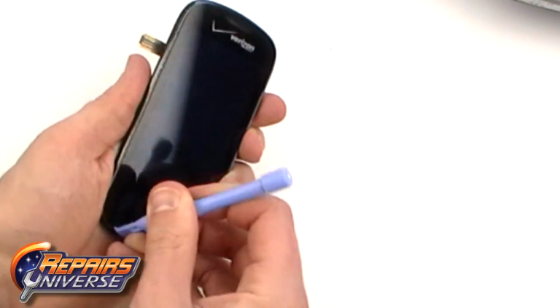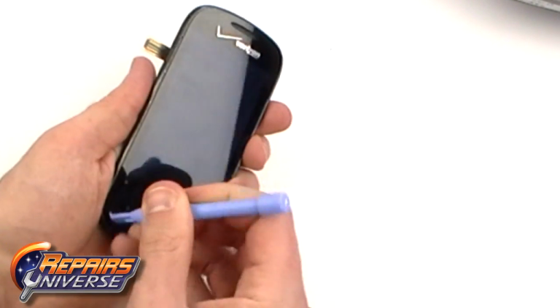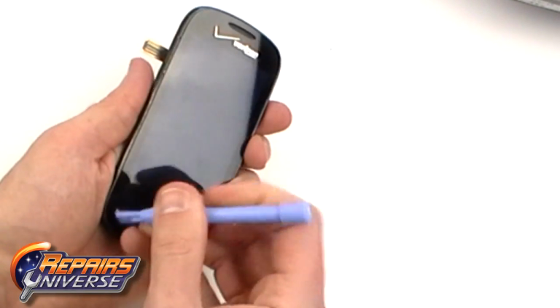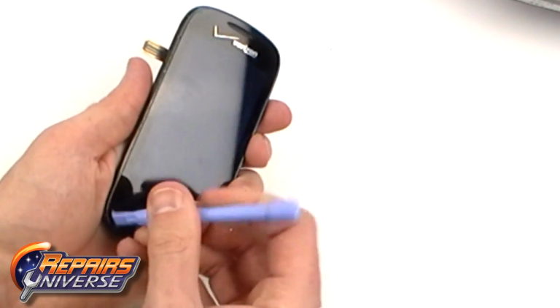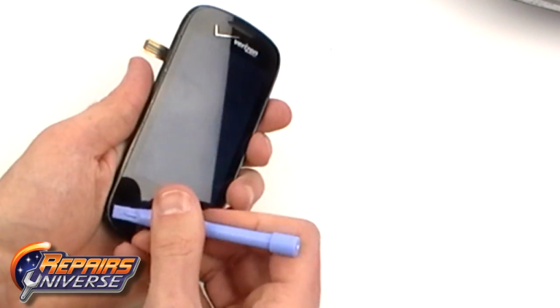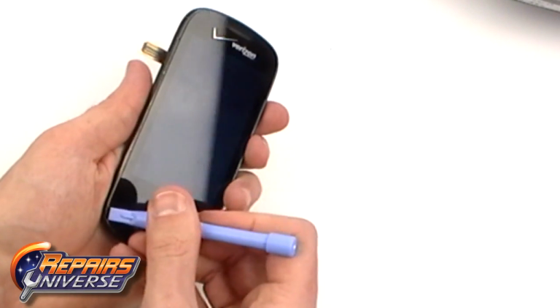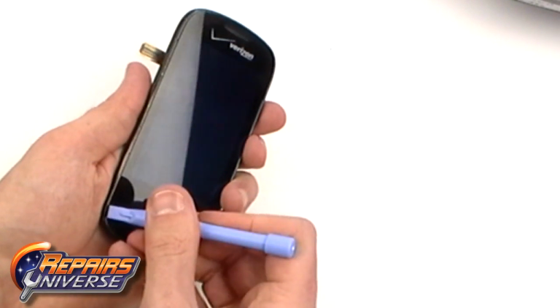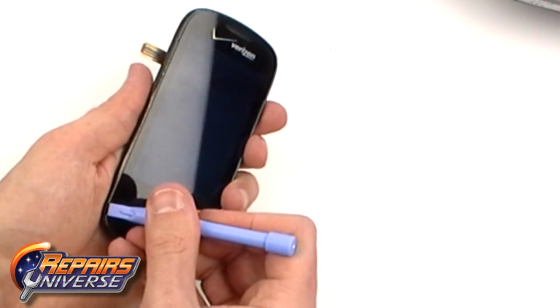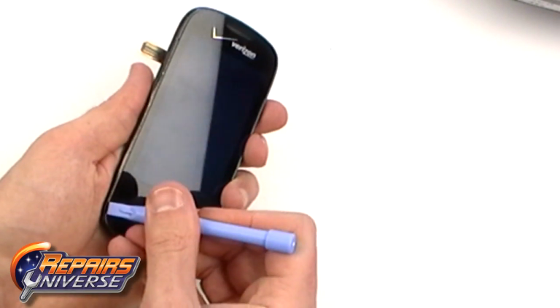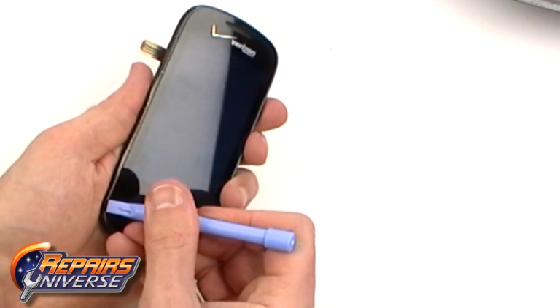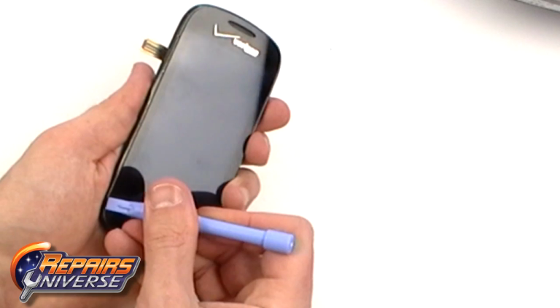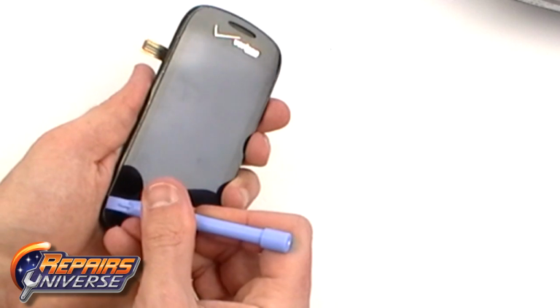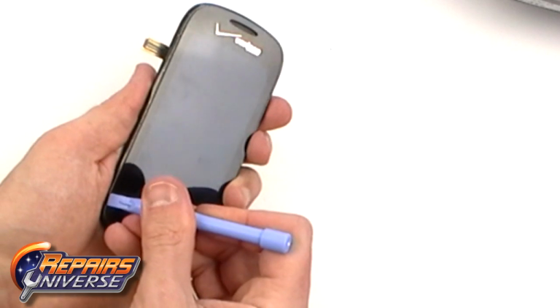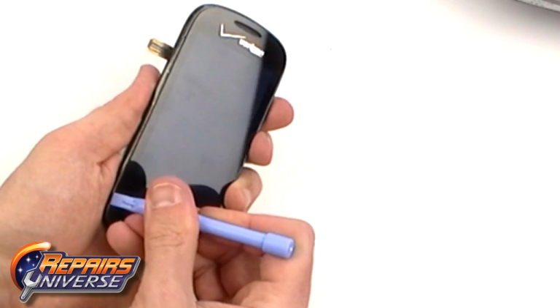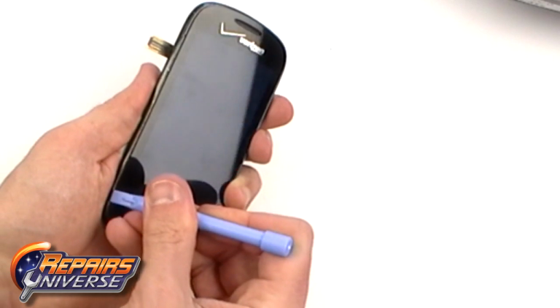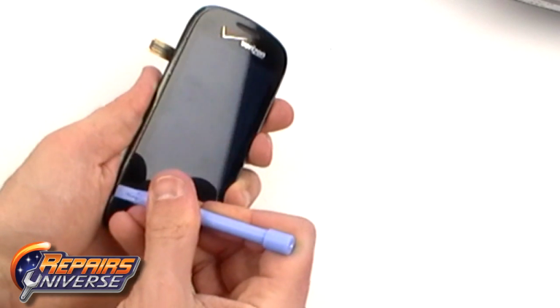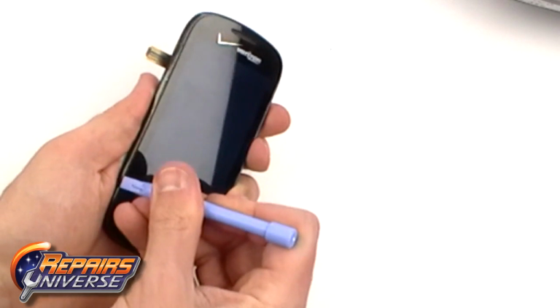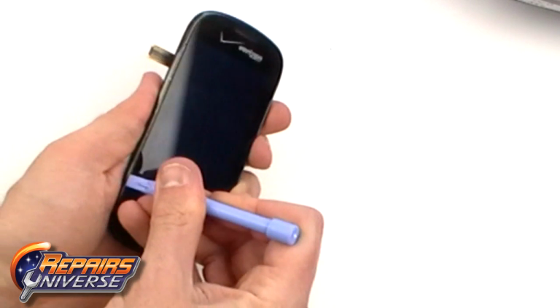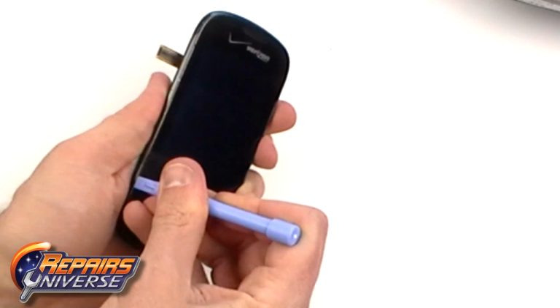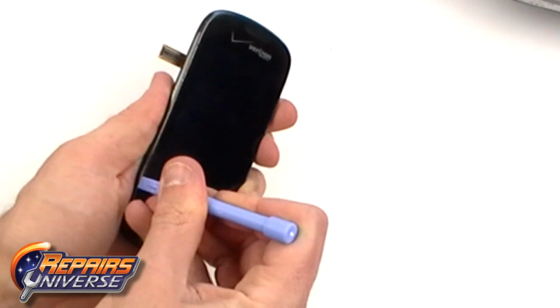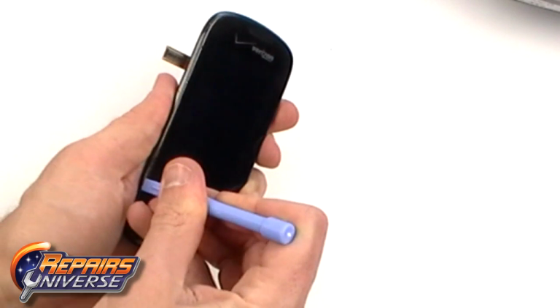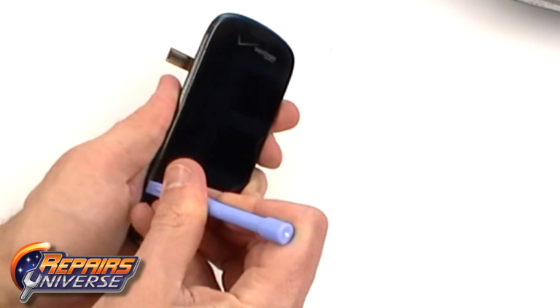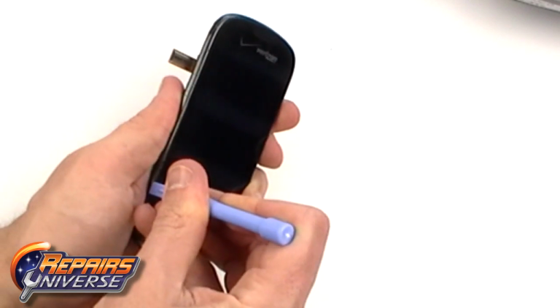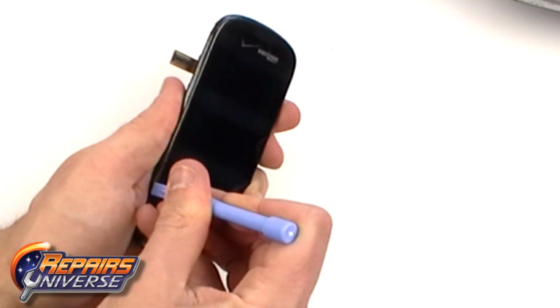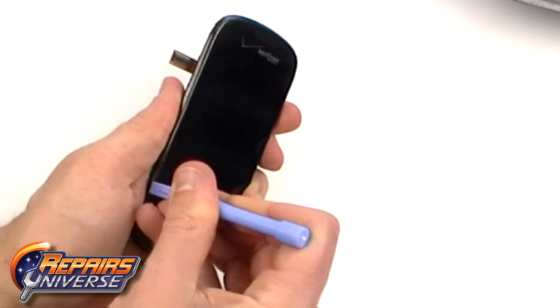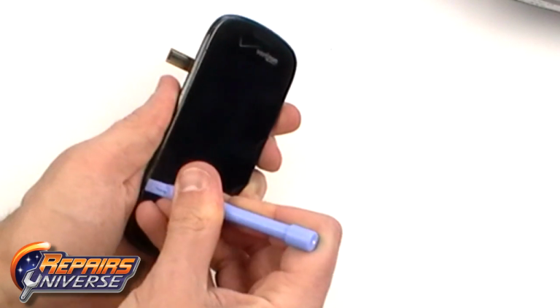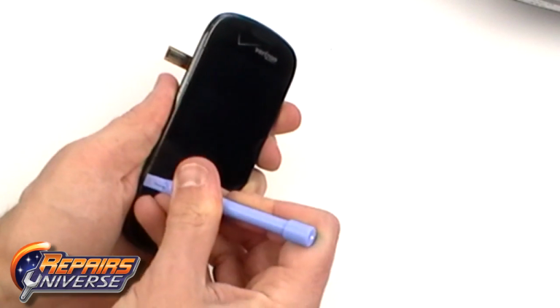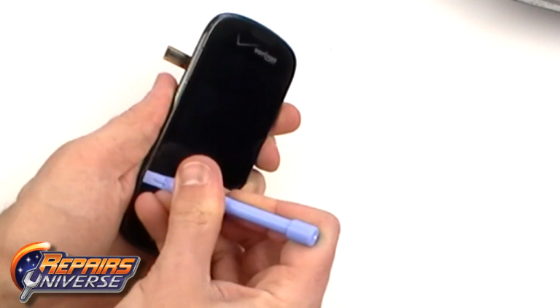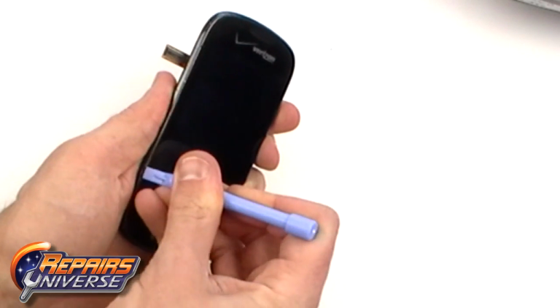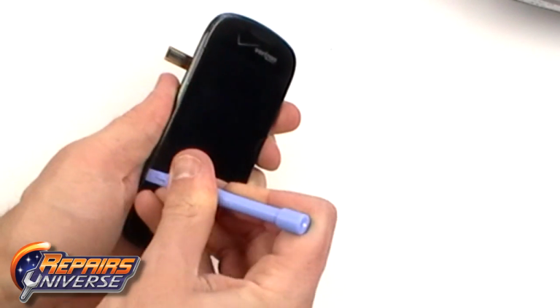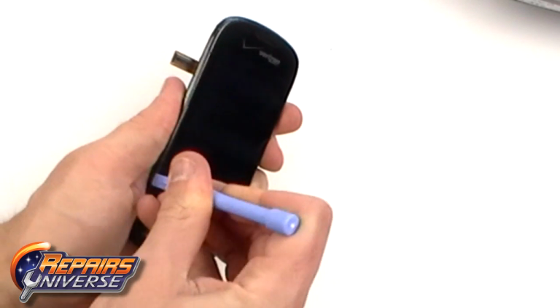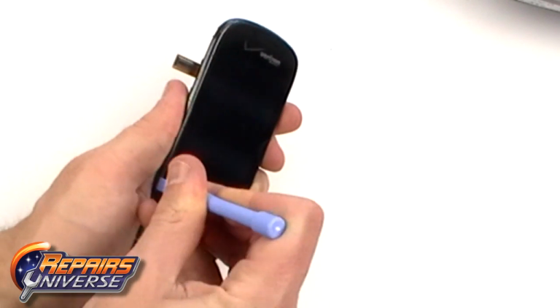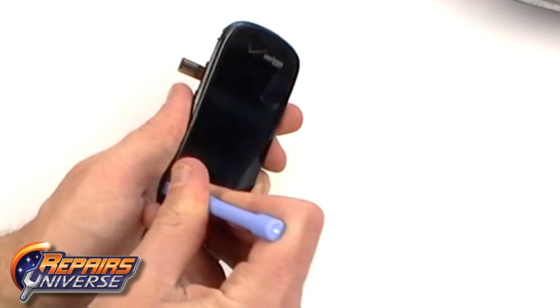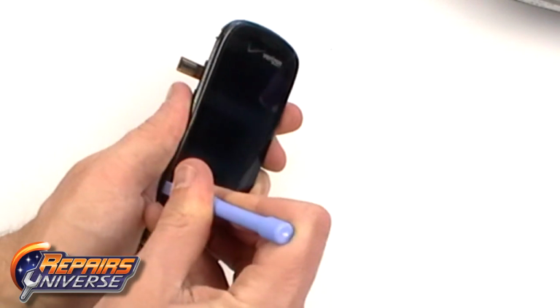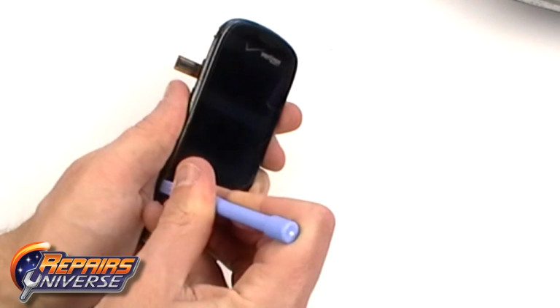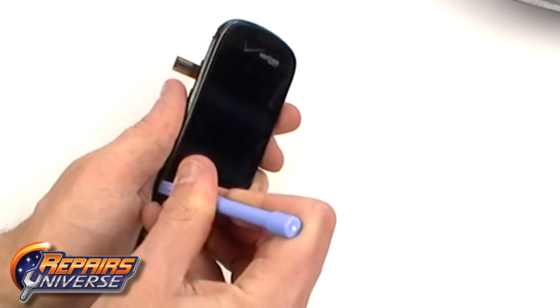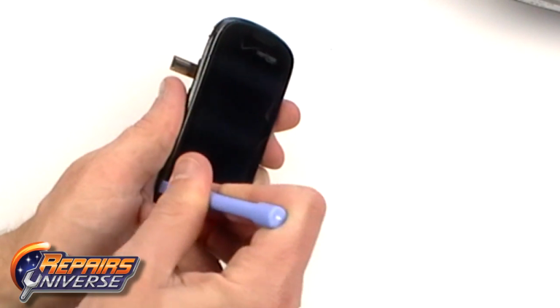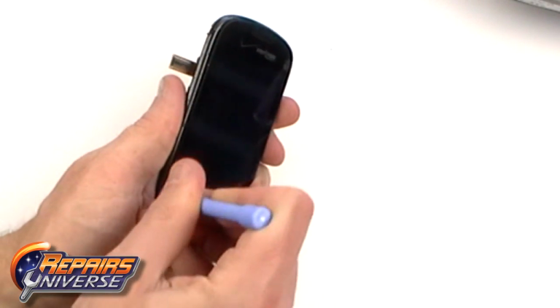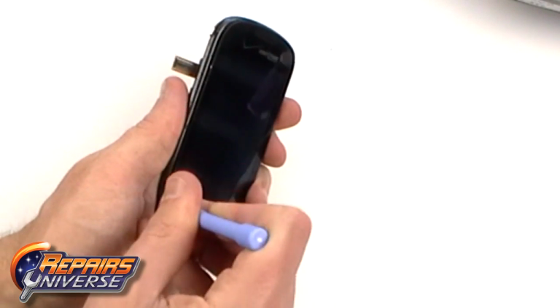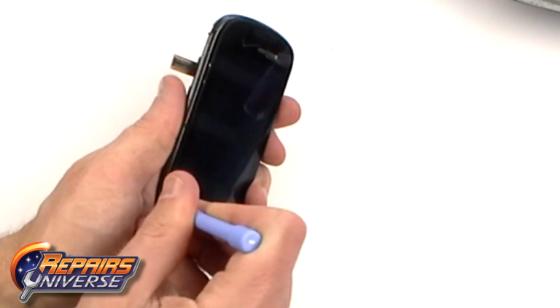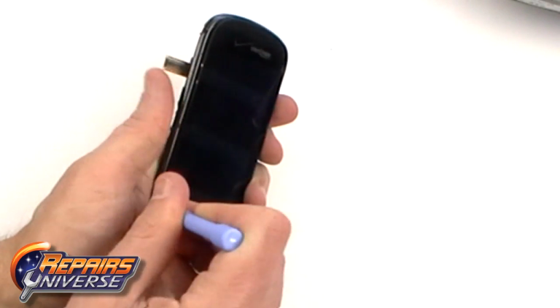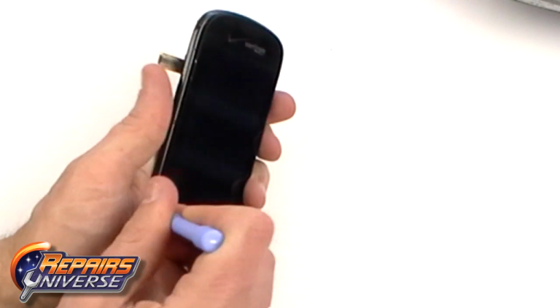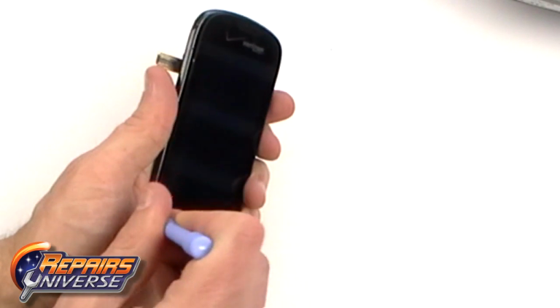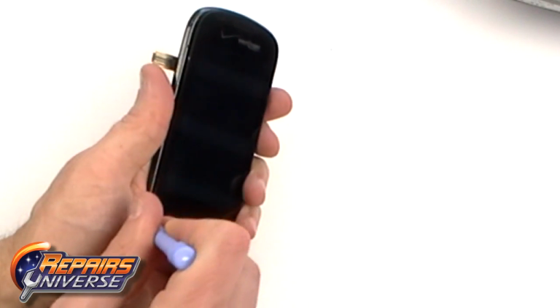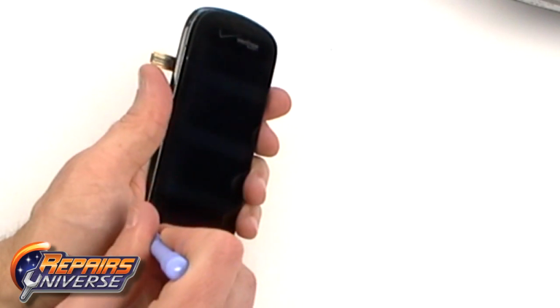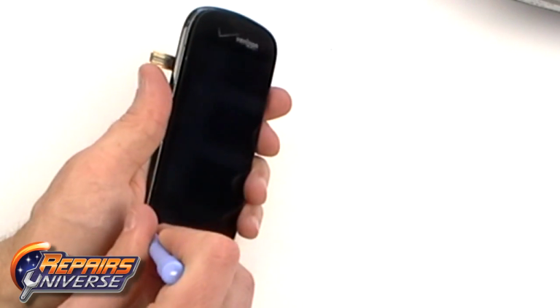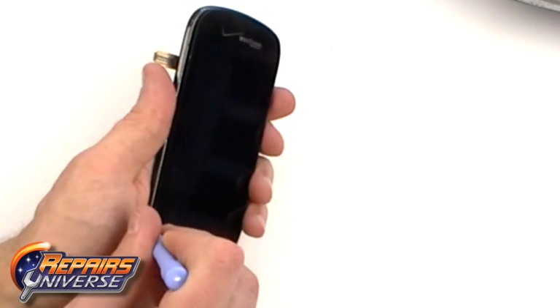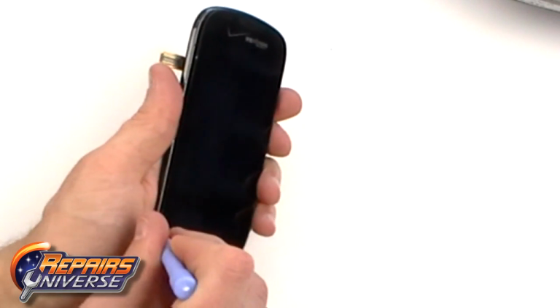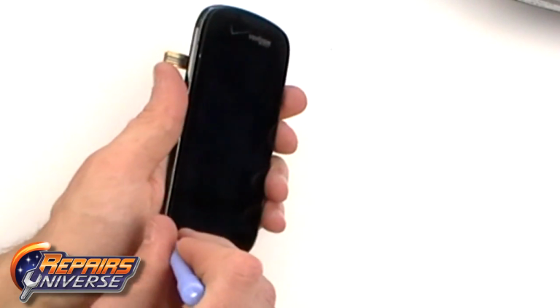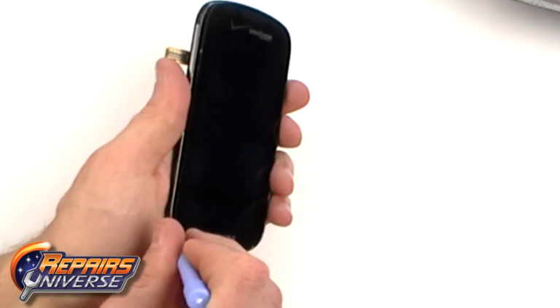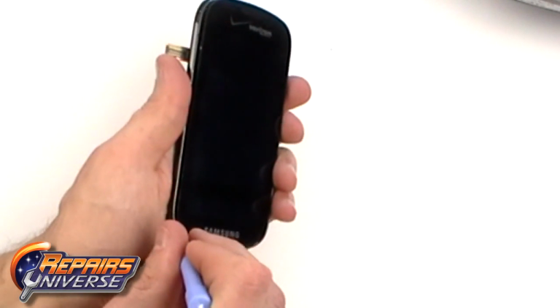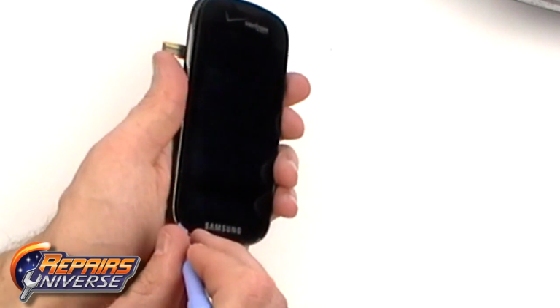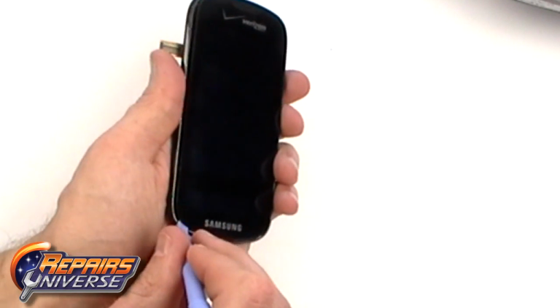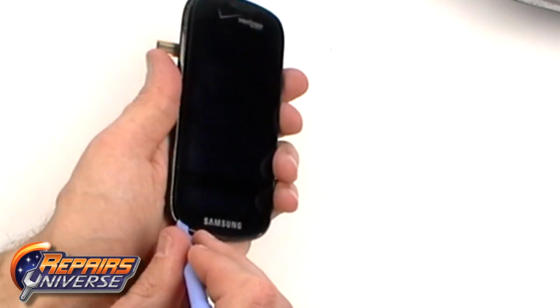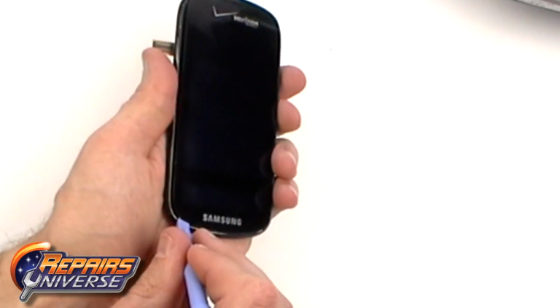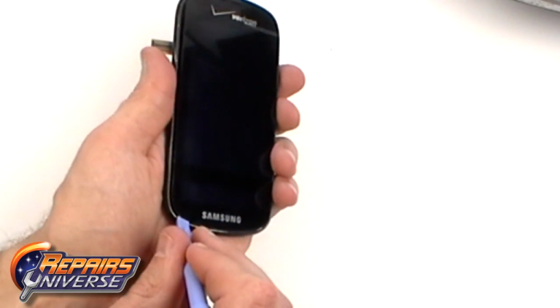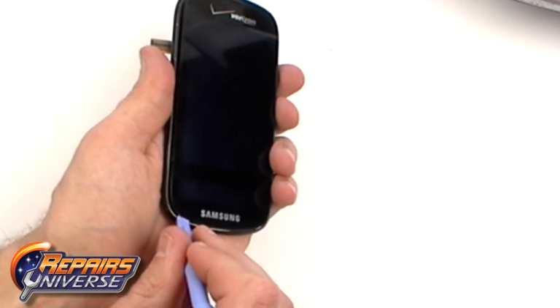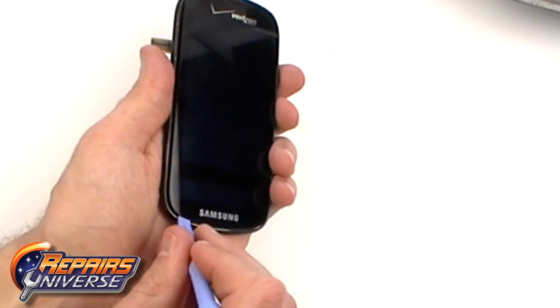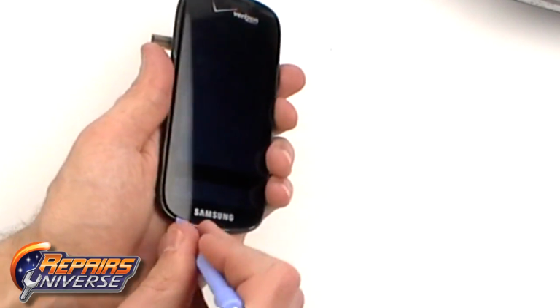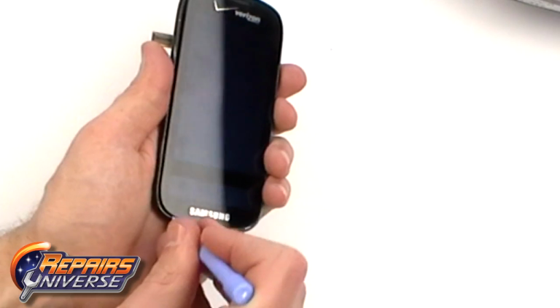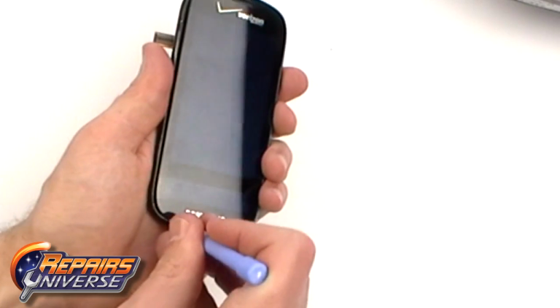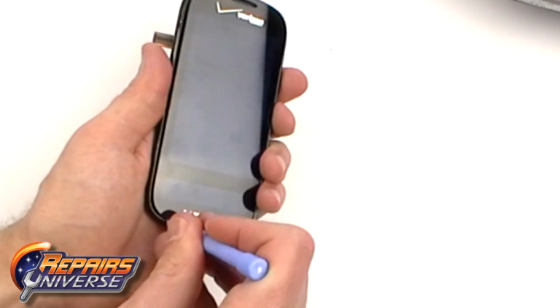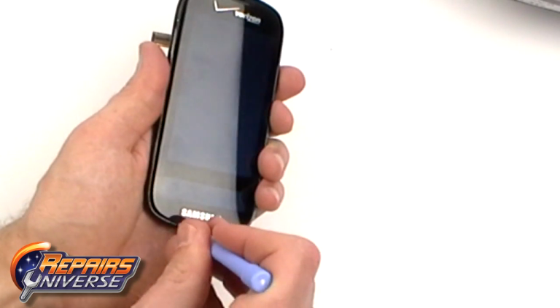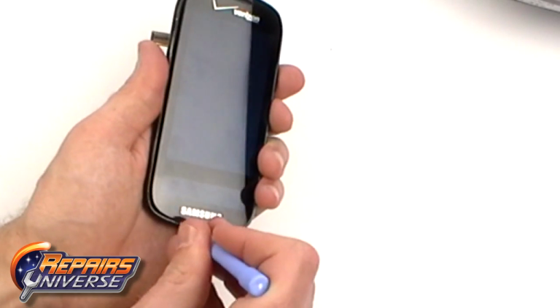With the glue warmed, we can now use a safe open pry tool to pry the glass away from the frame of the phone.